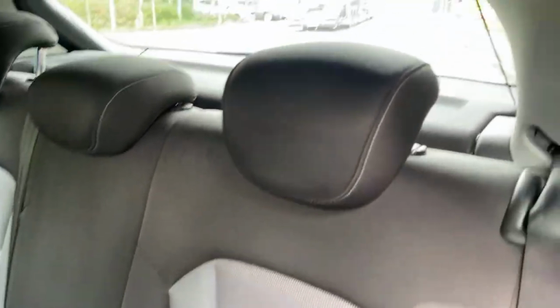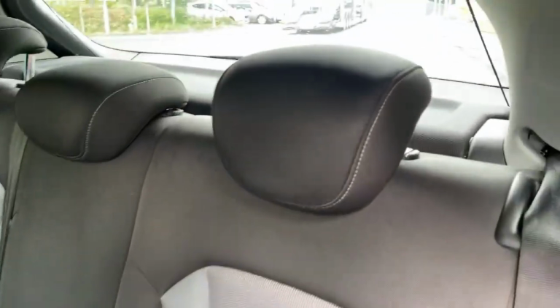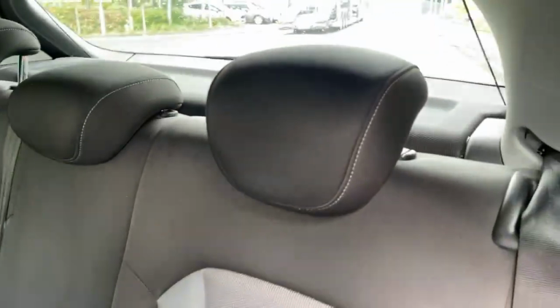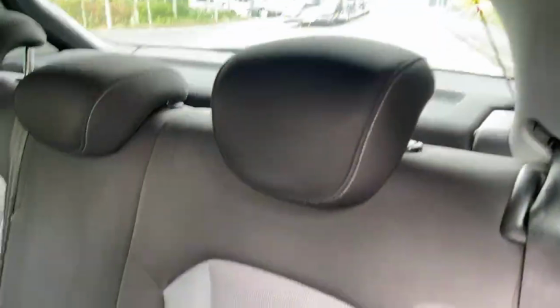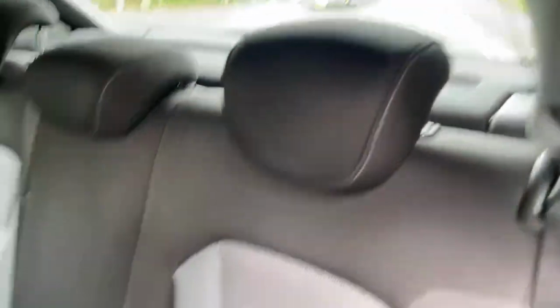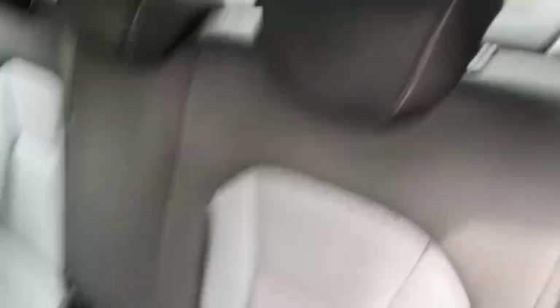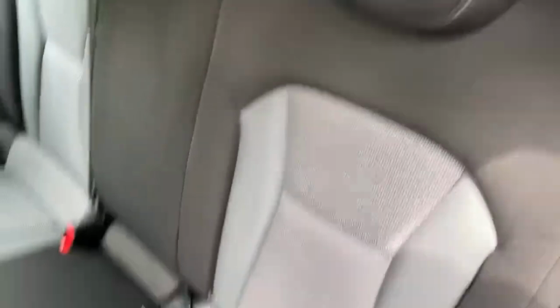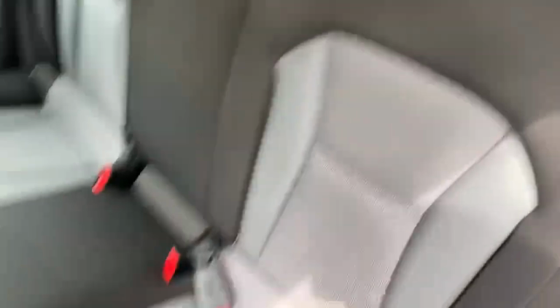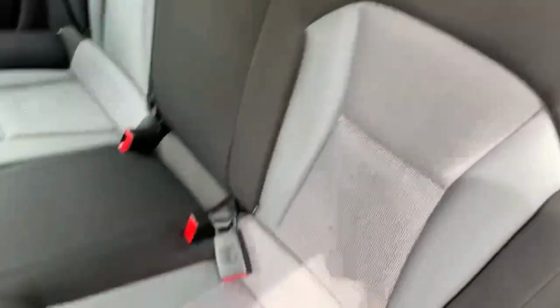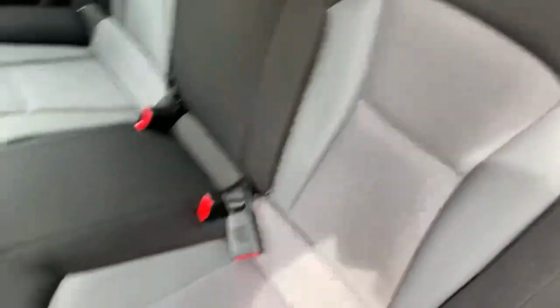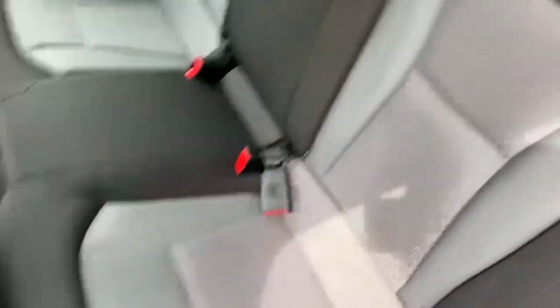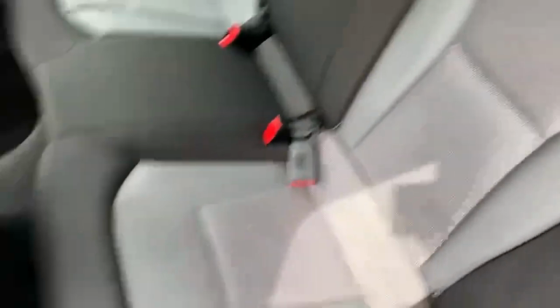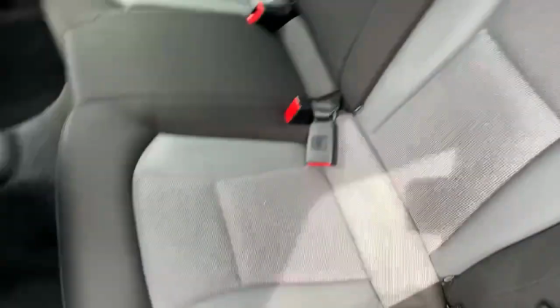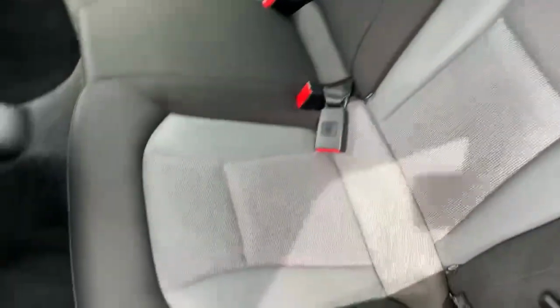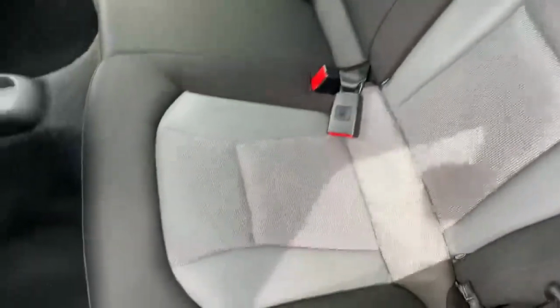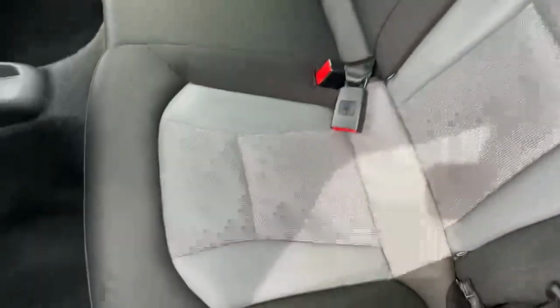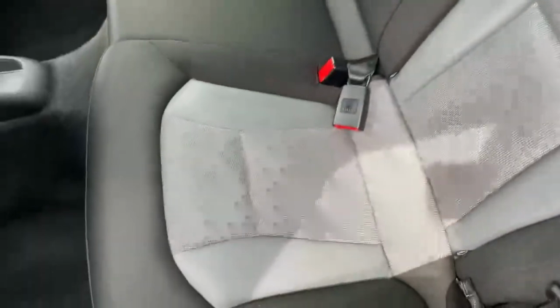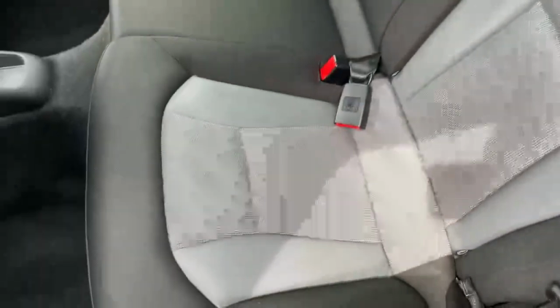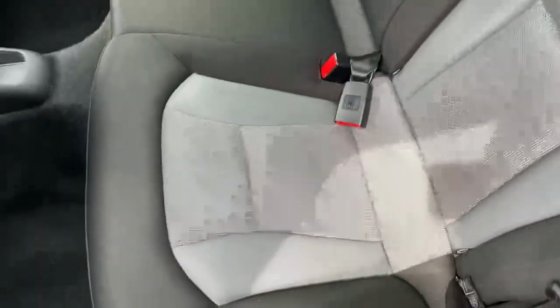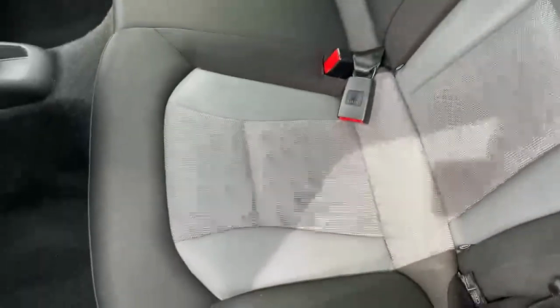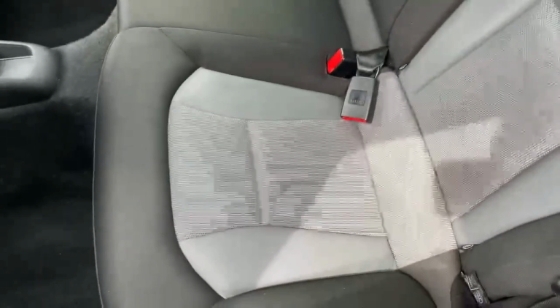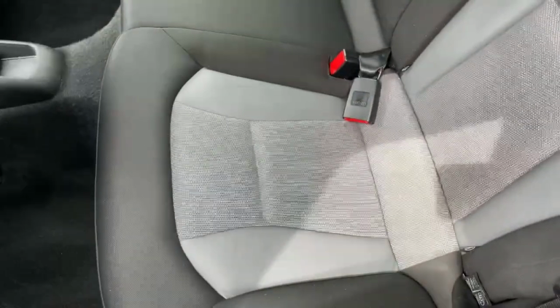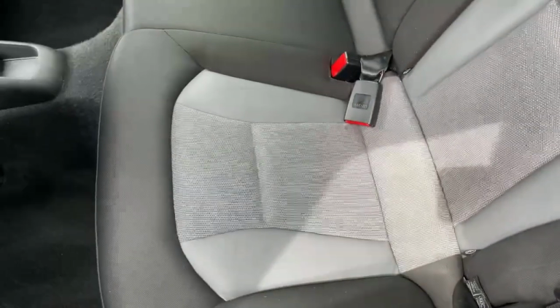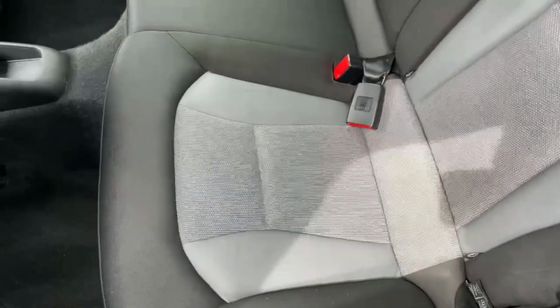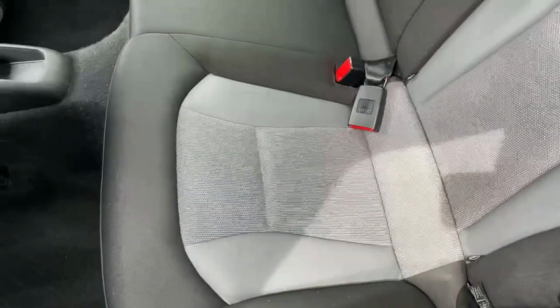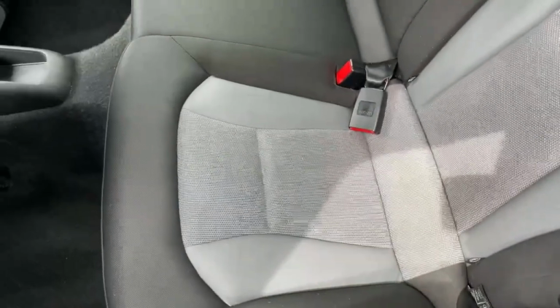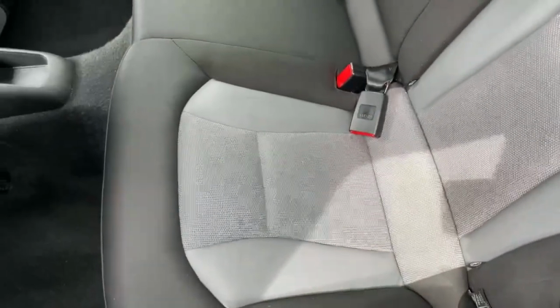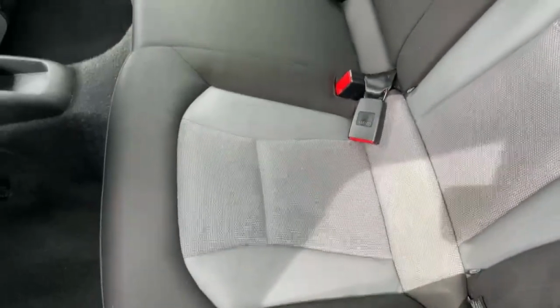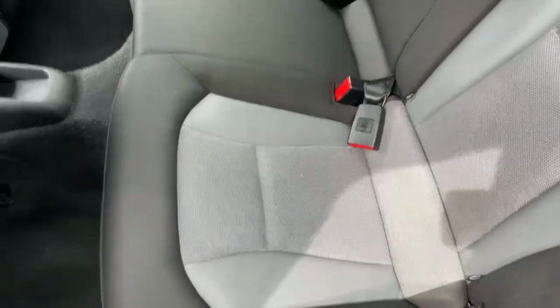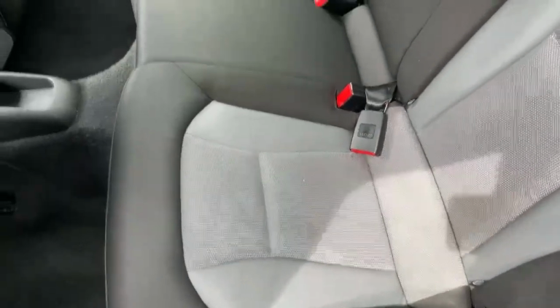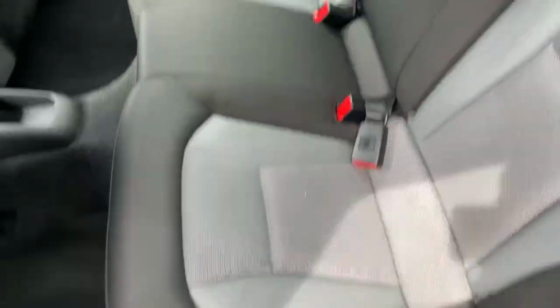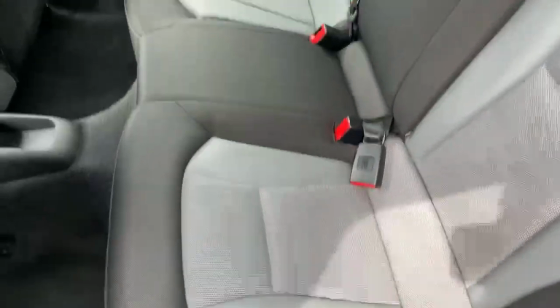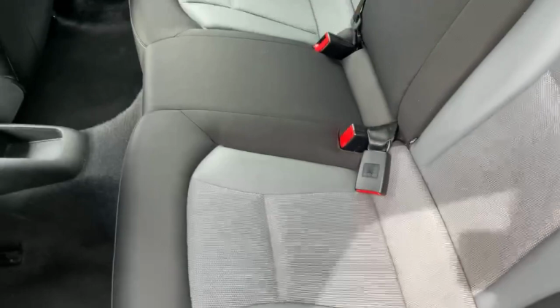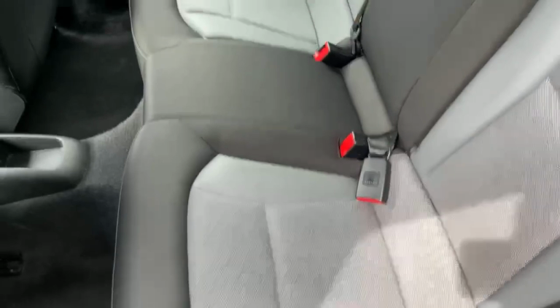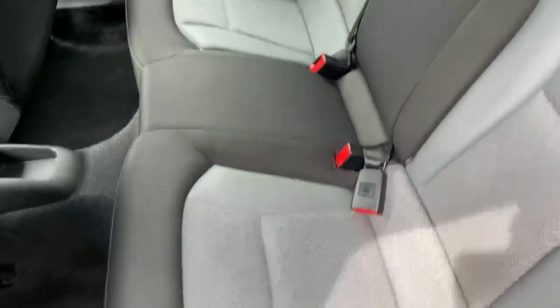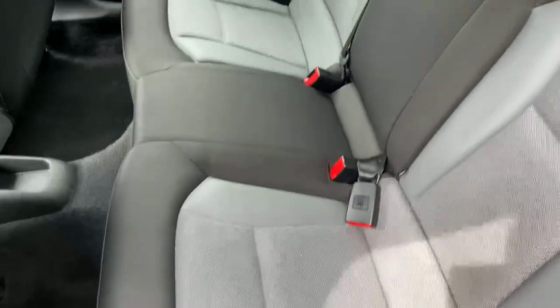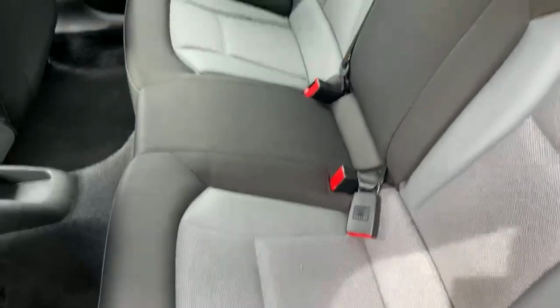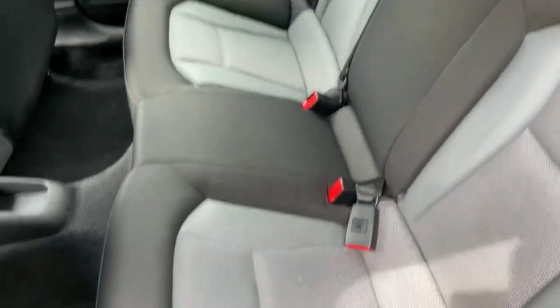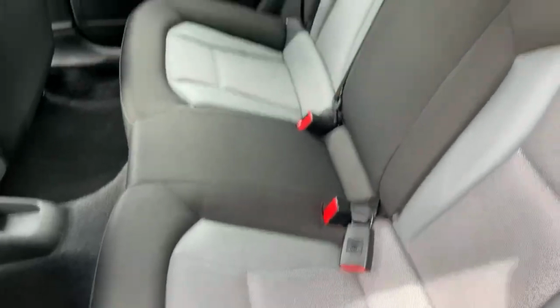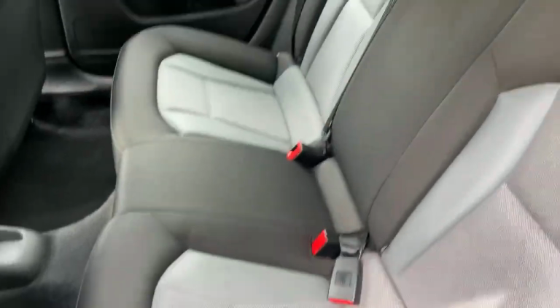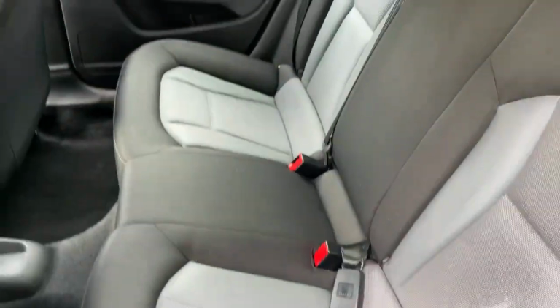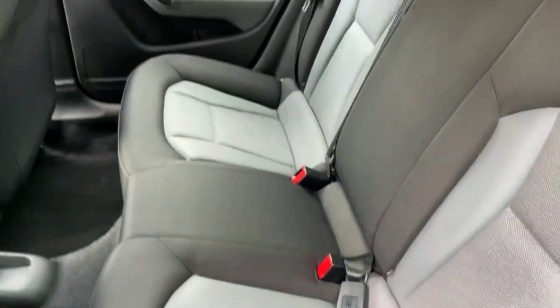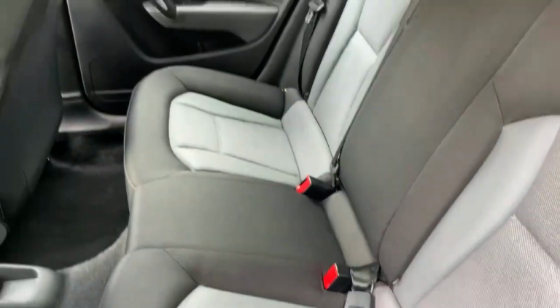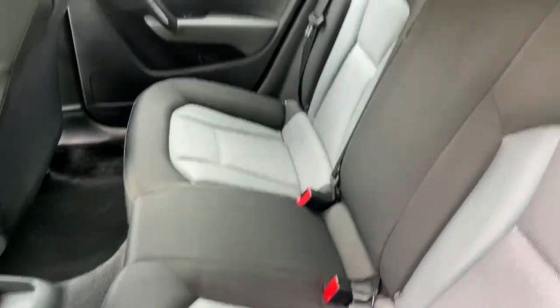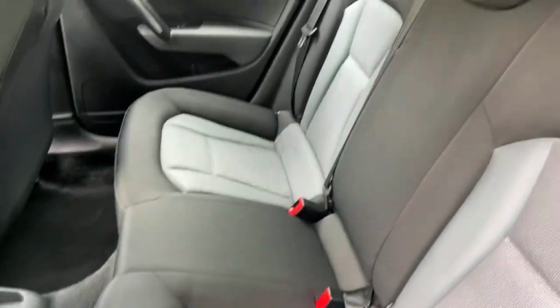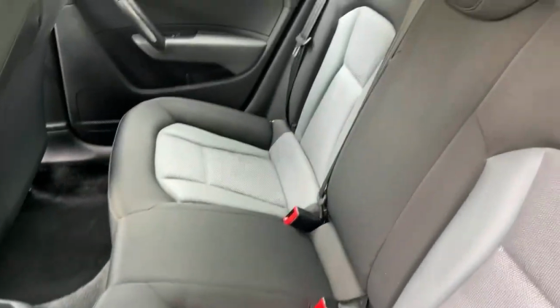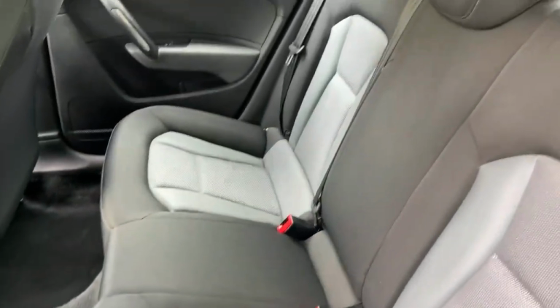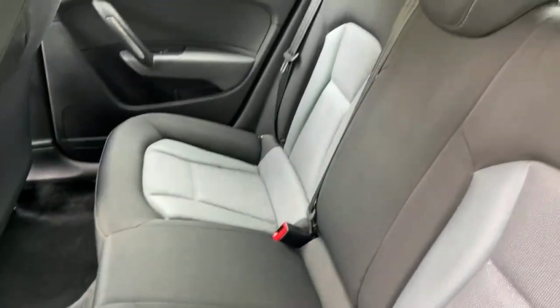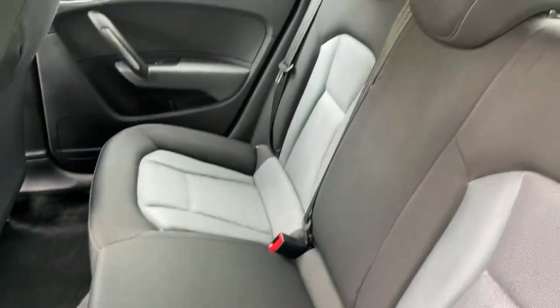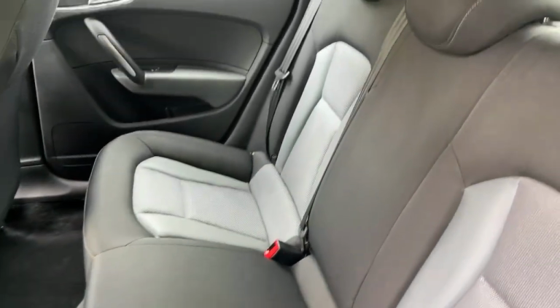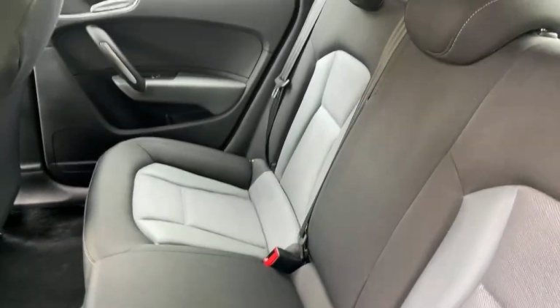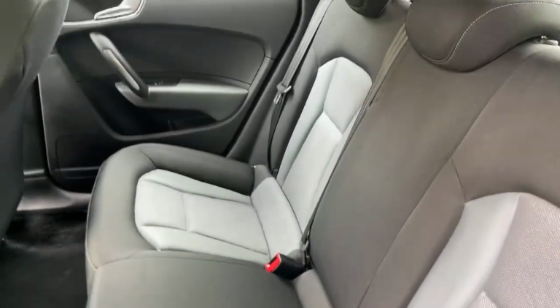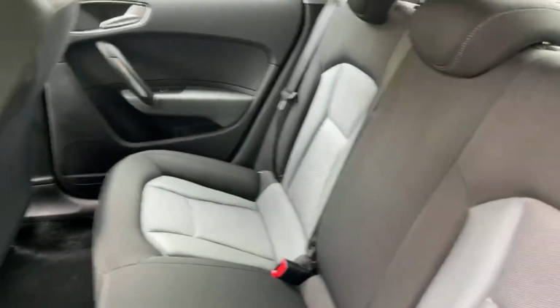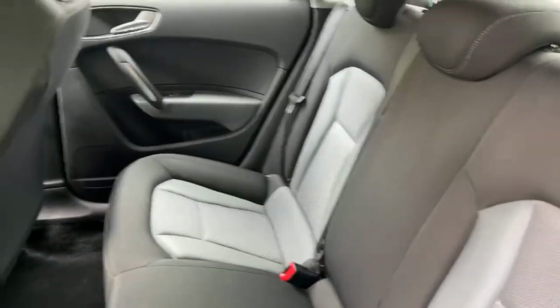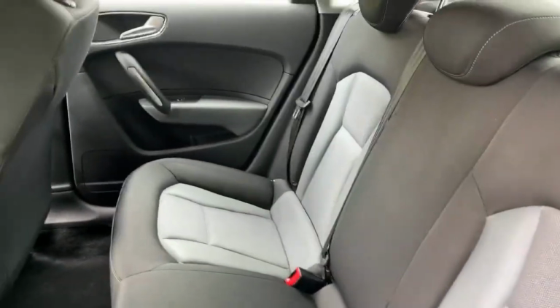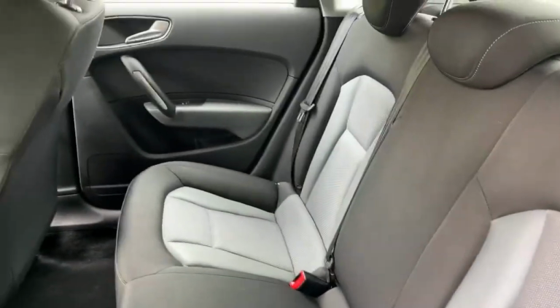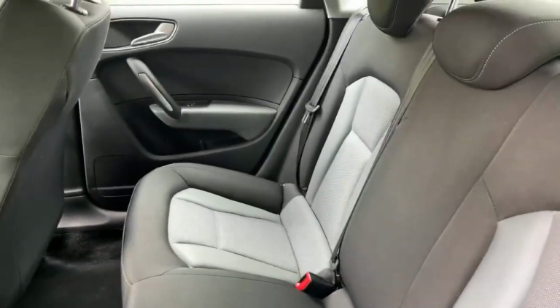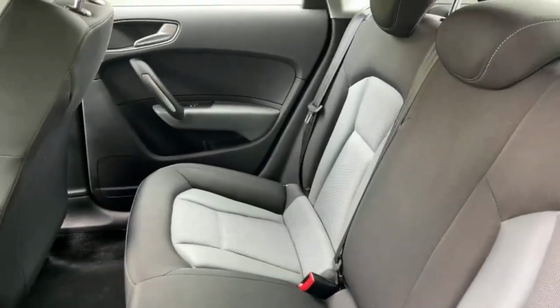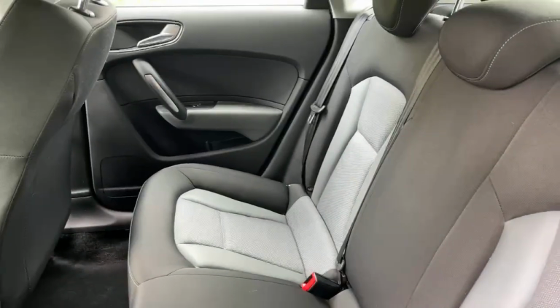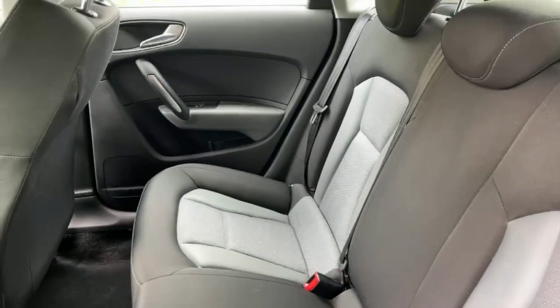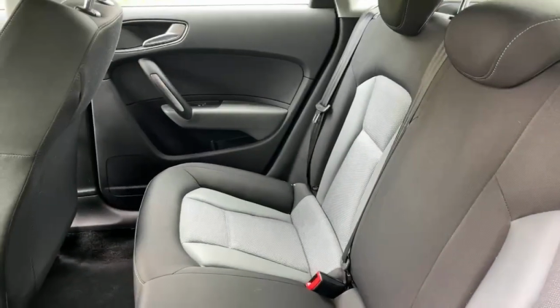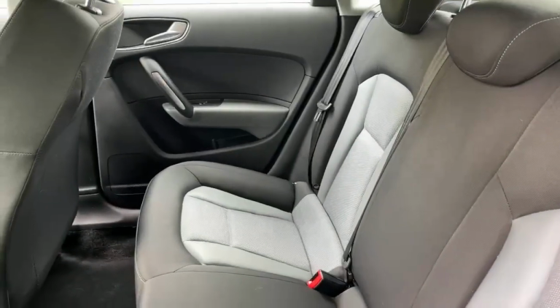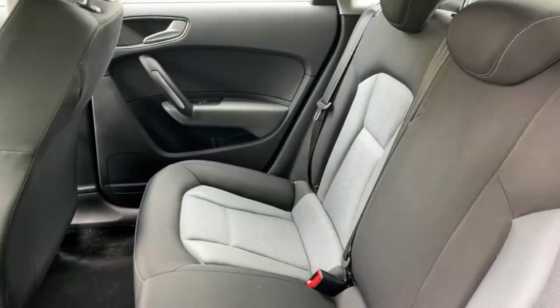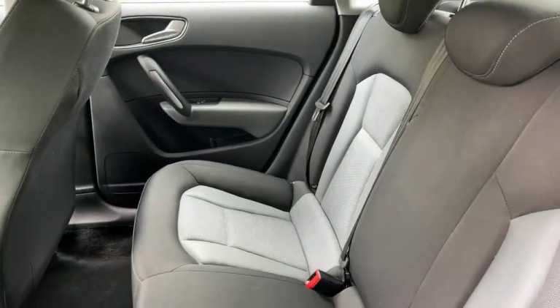It's in really good condition — no rips or tears, never been smoked in. There are also electric windows at the back.